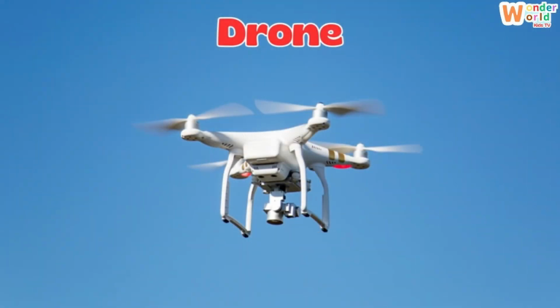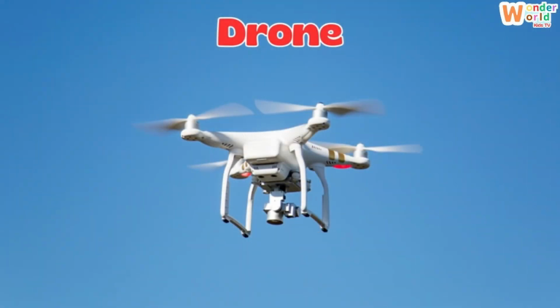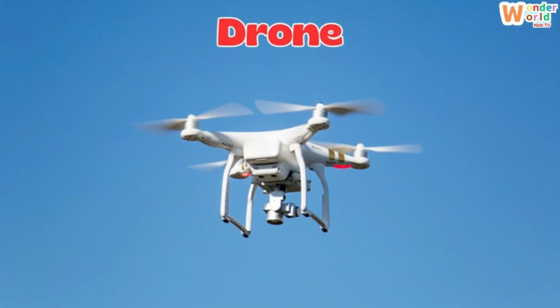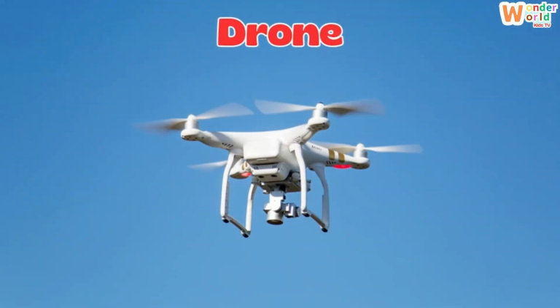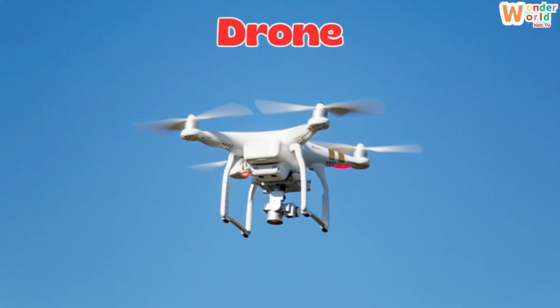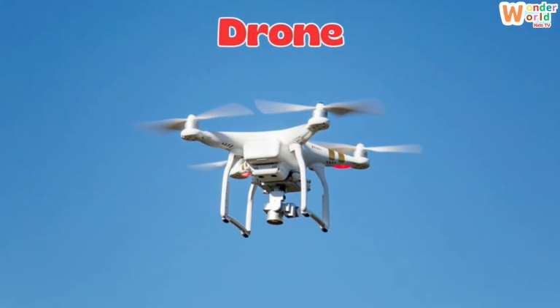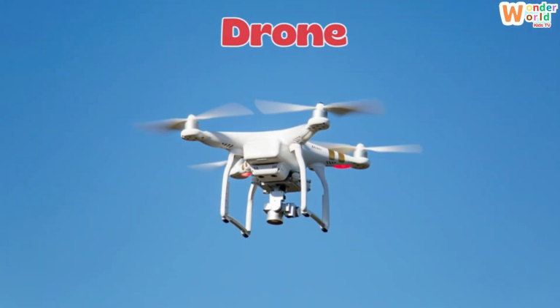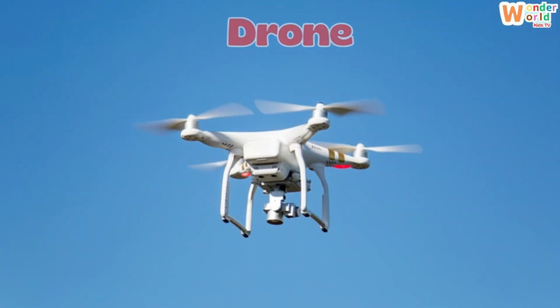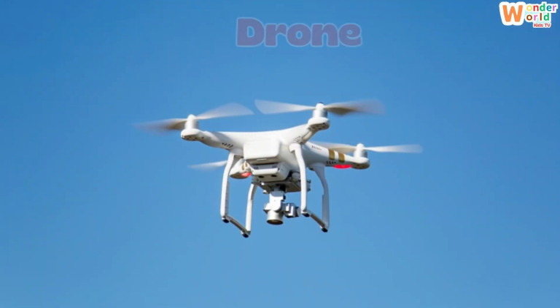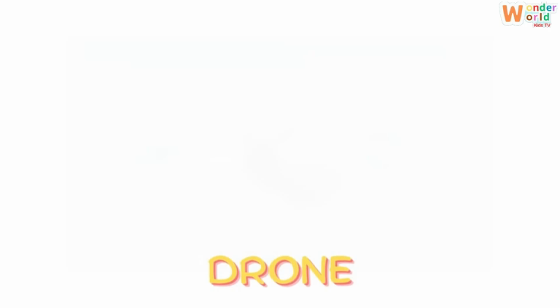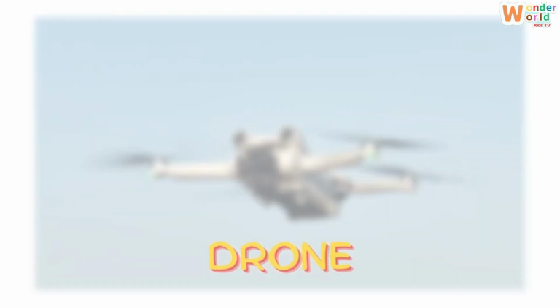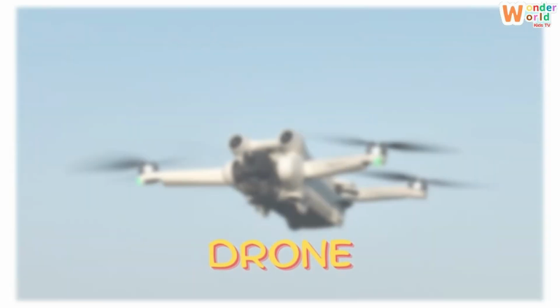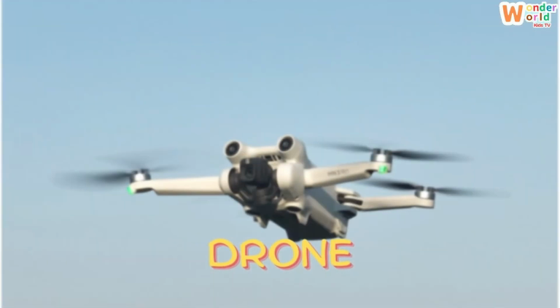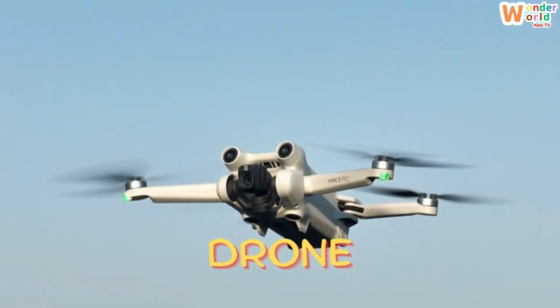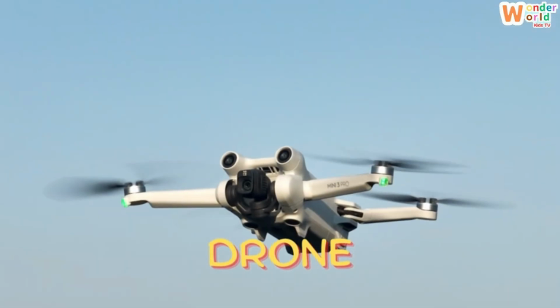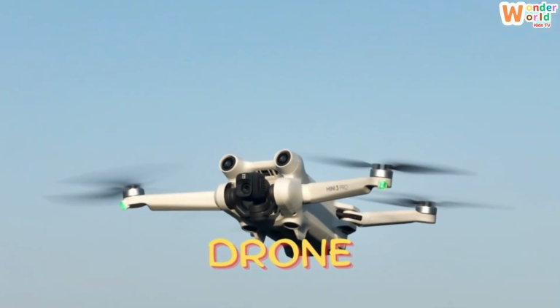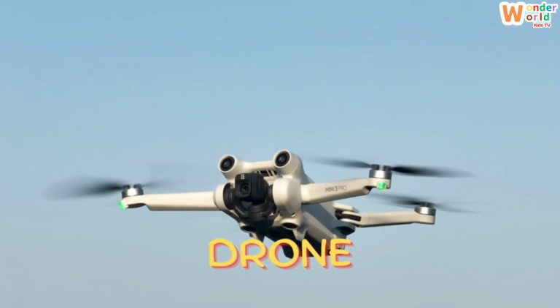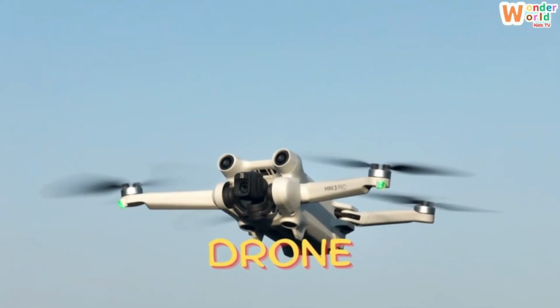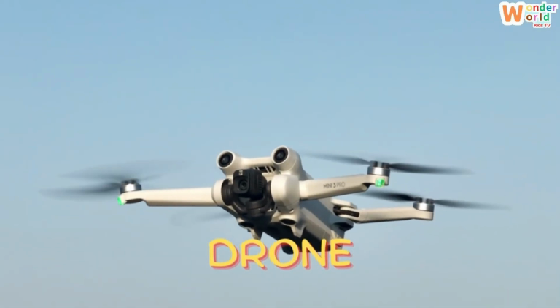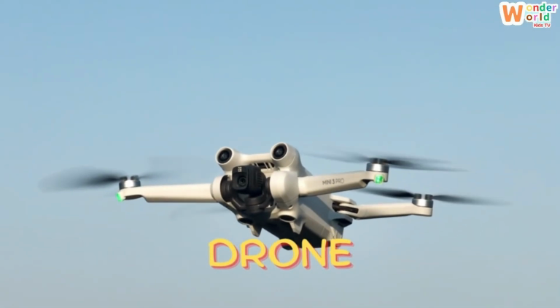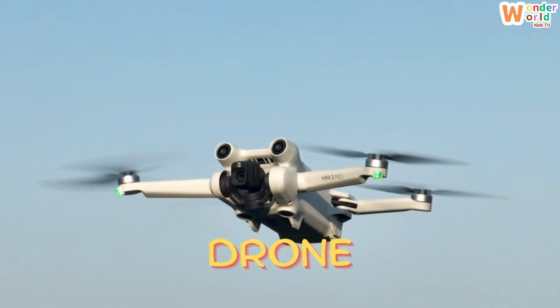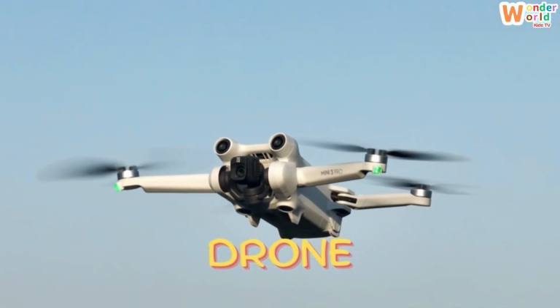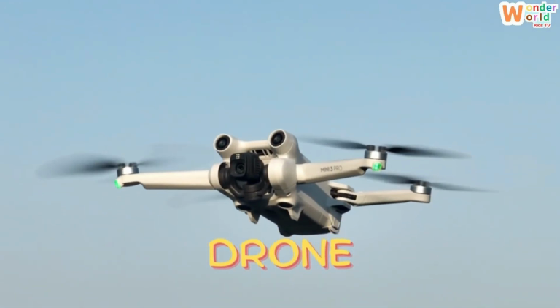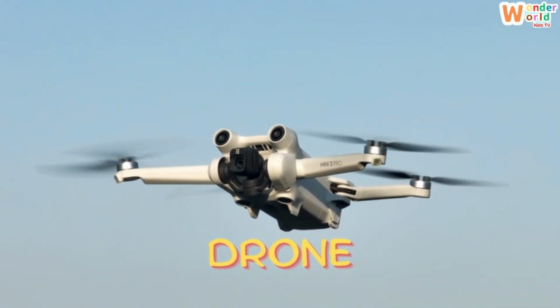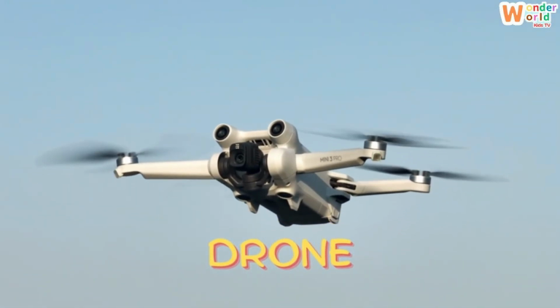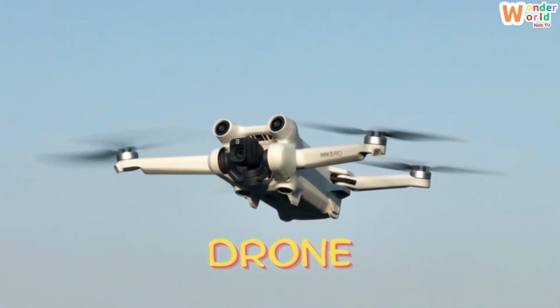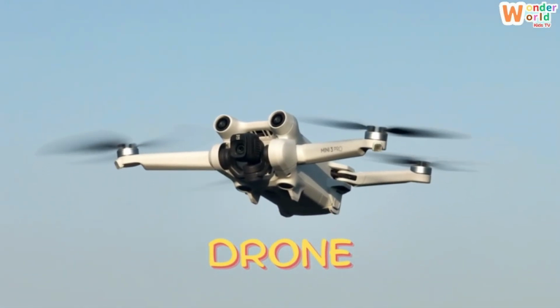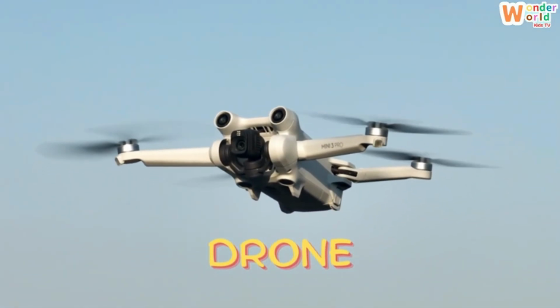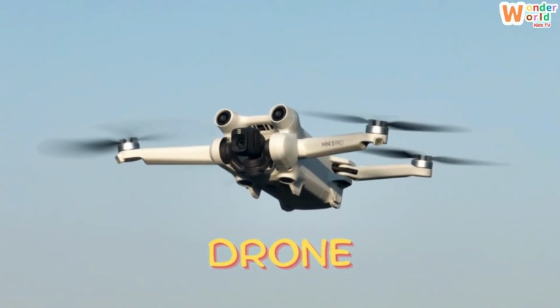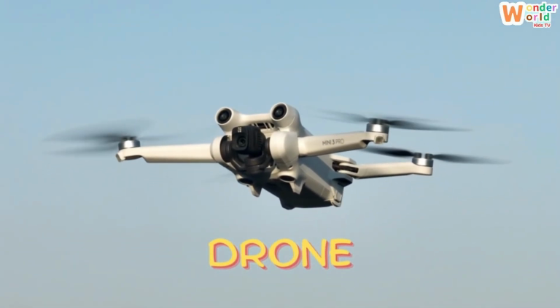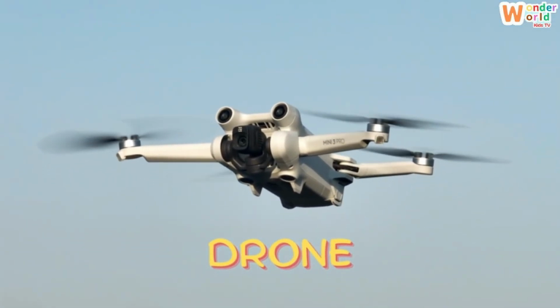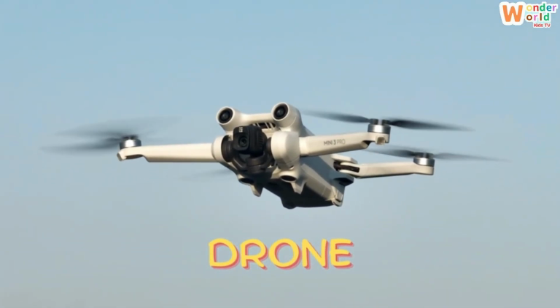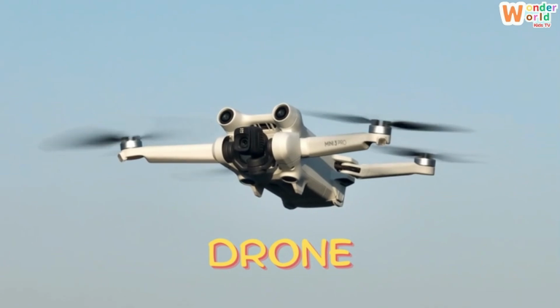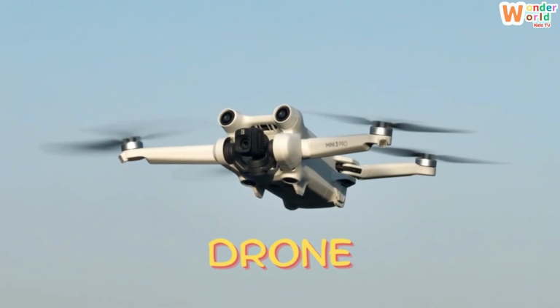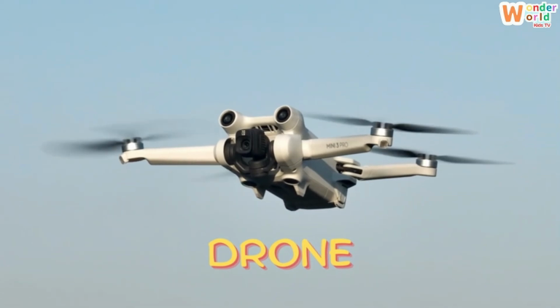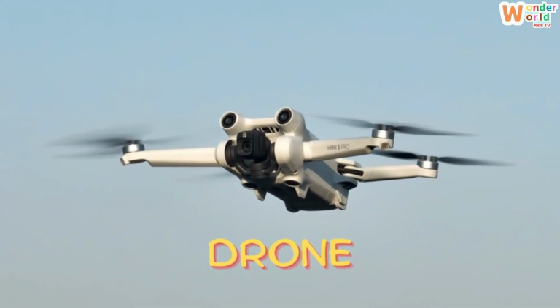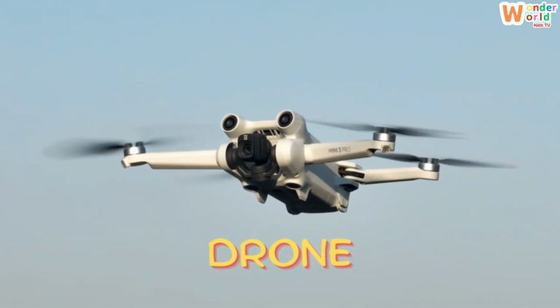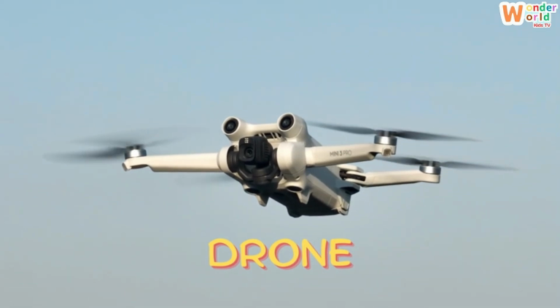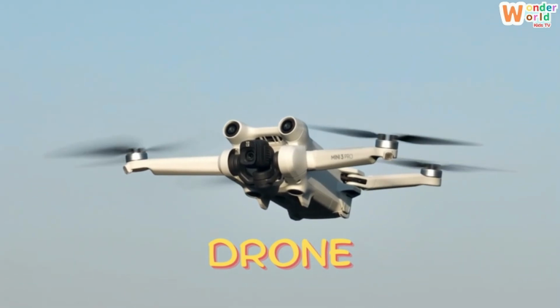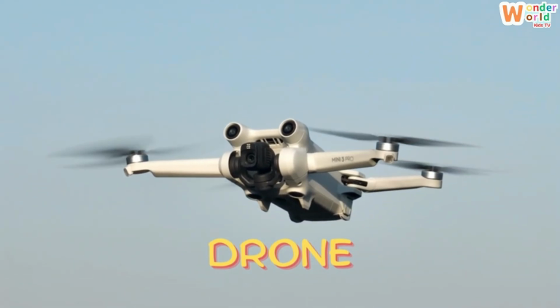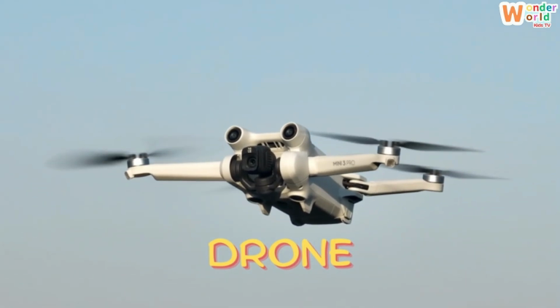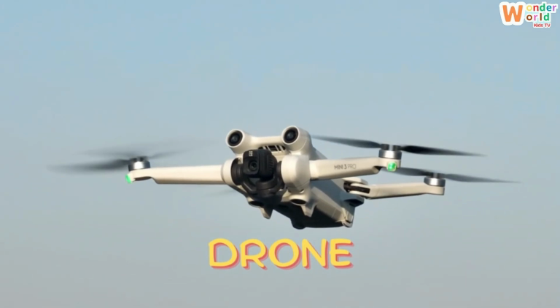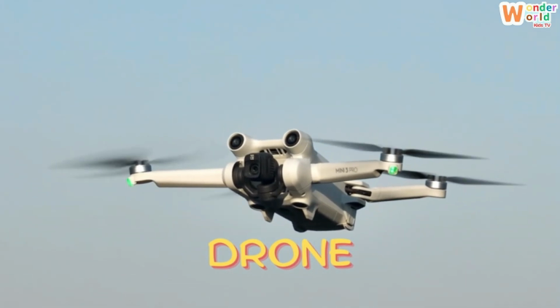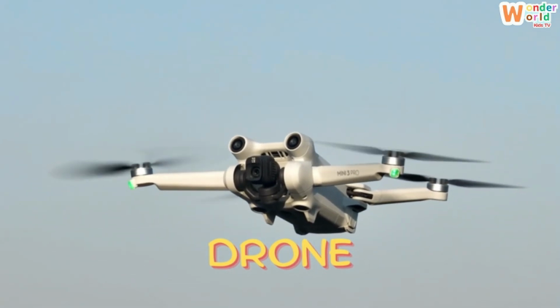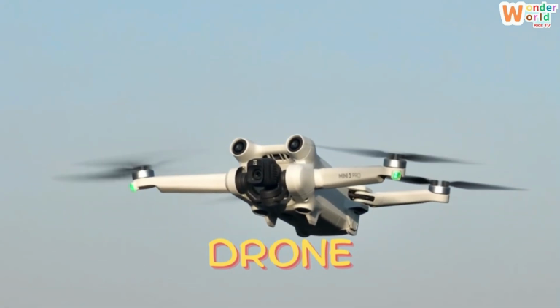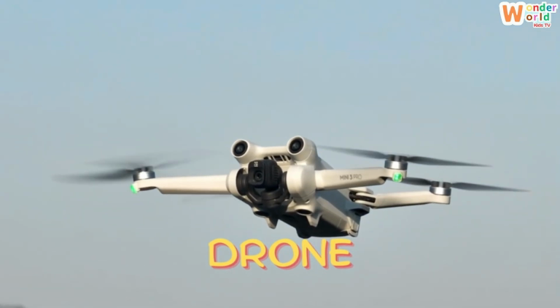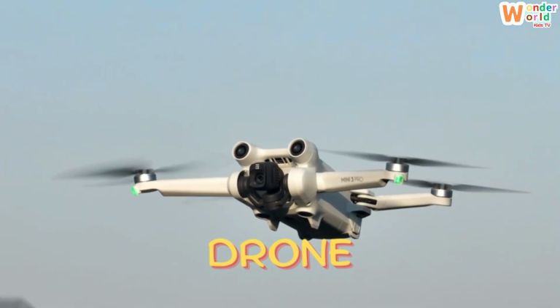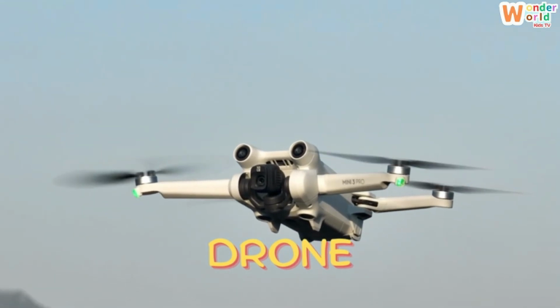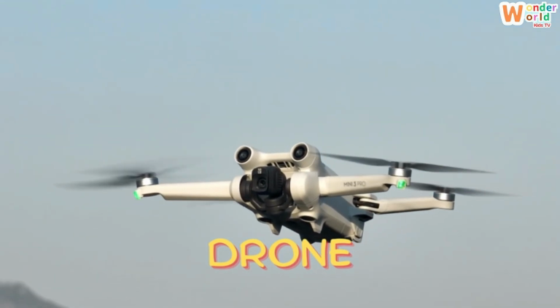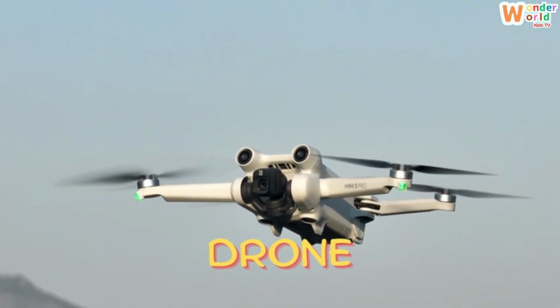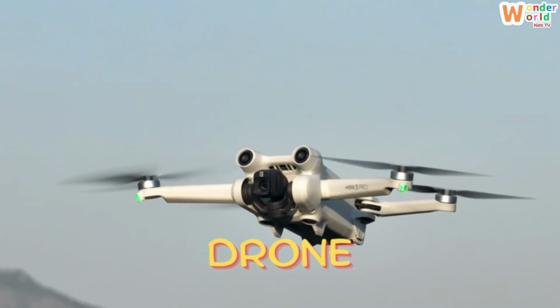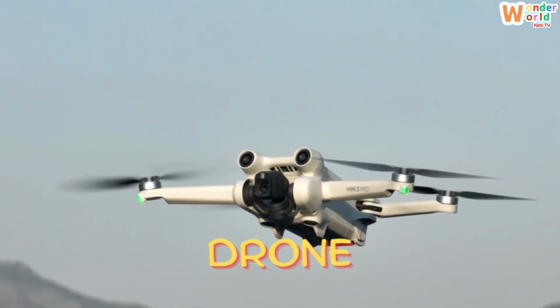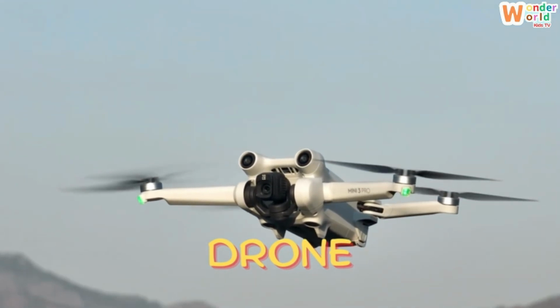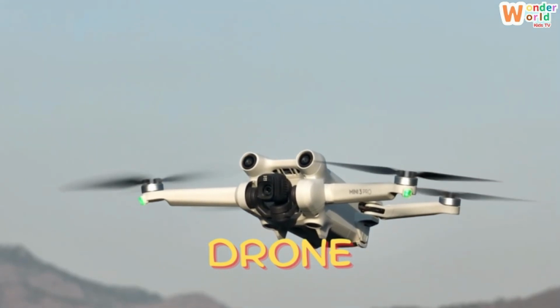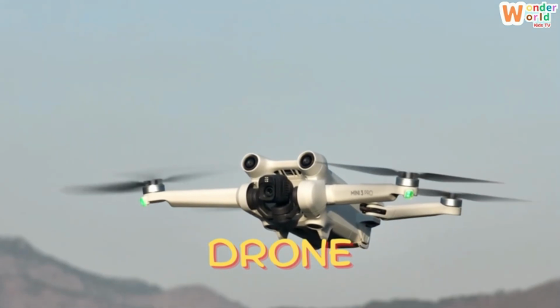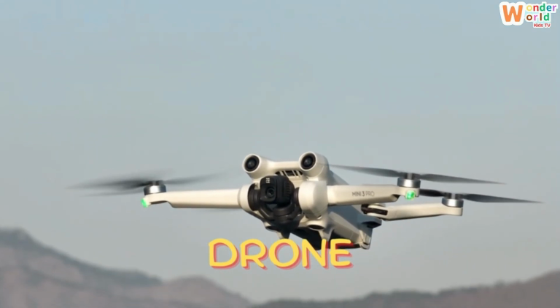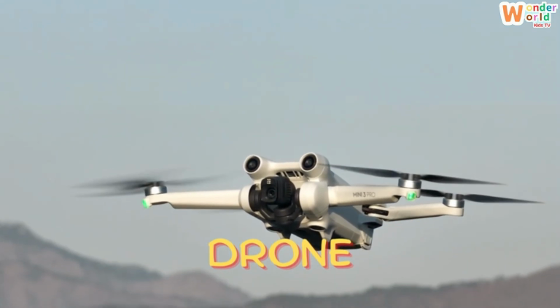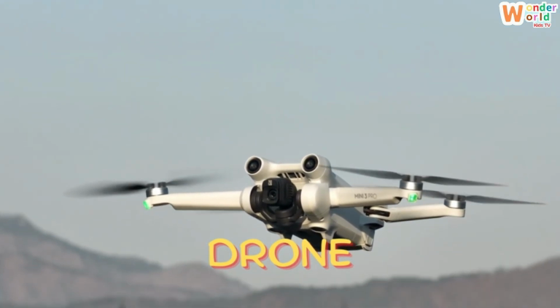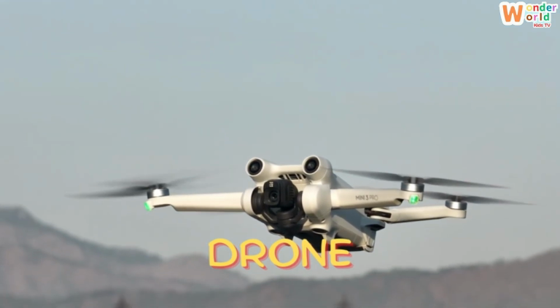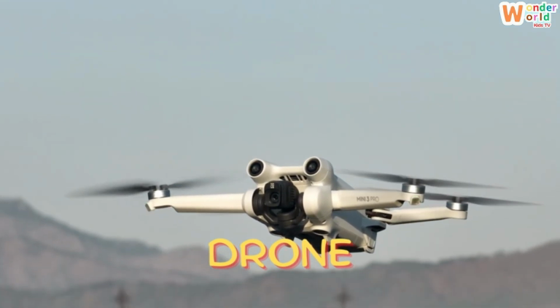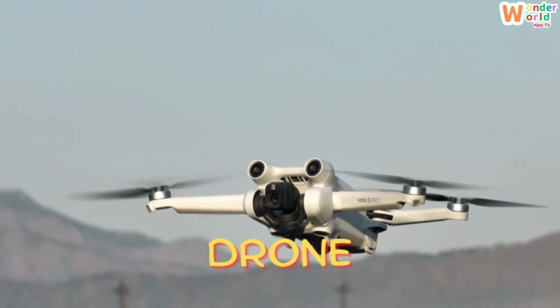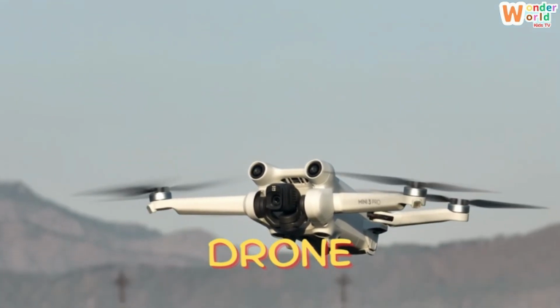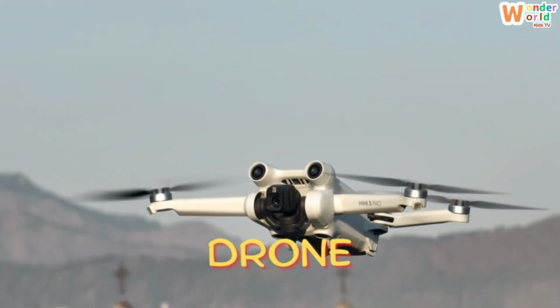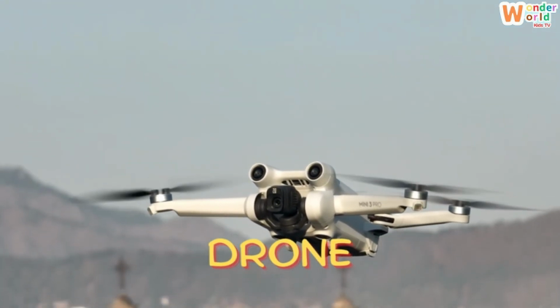Drone. Here's a drone — a small flying robot with propellers, often controlled by remote.